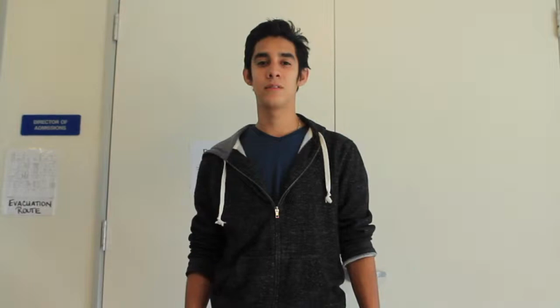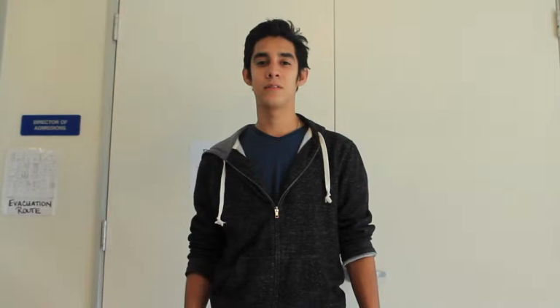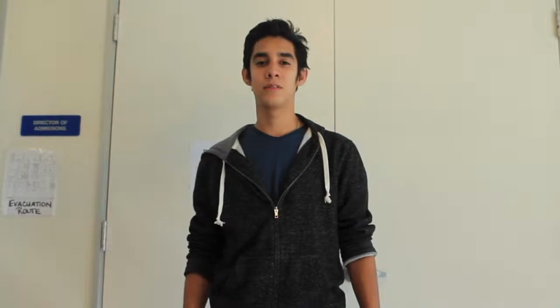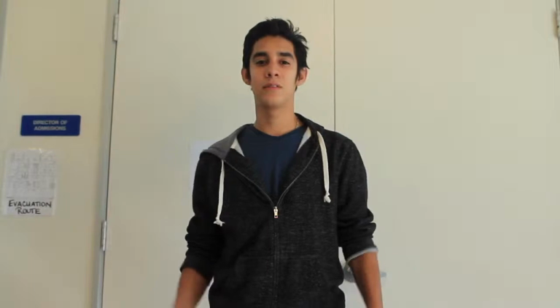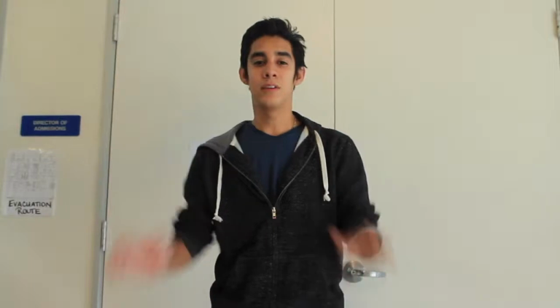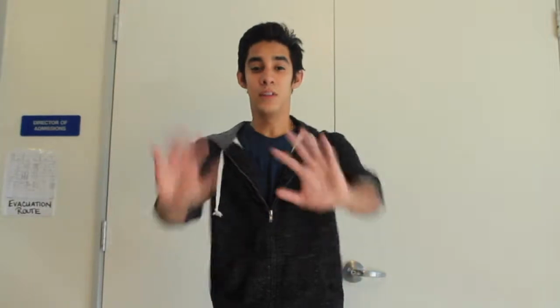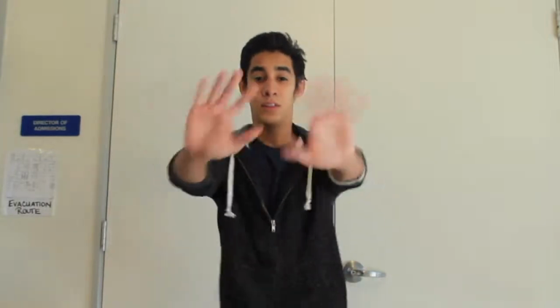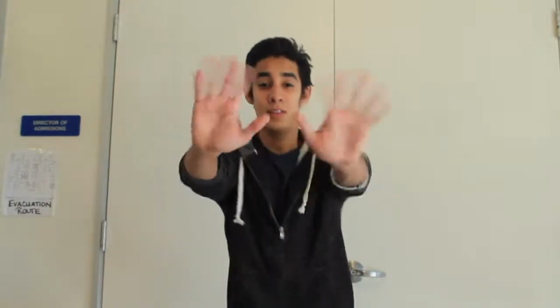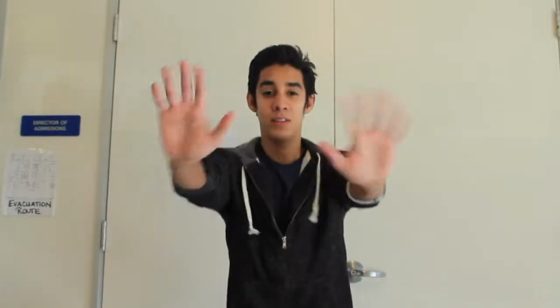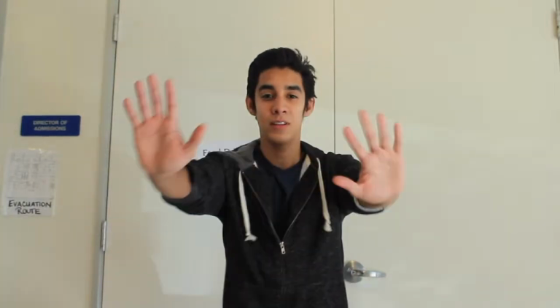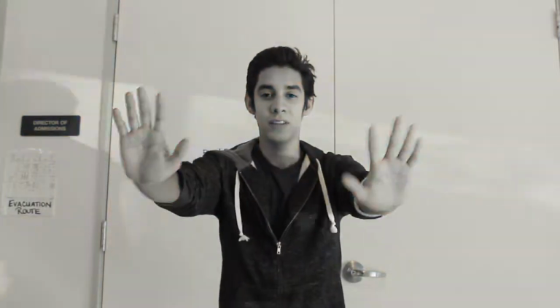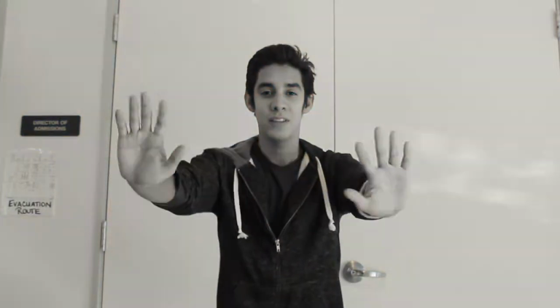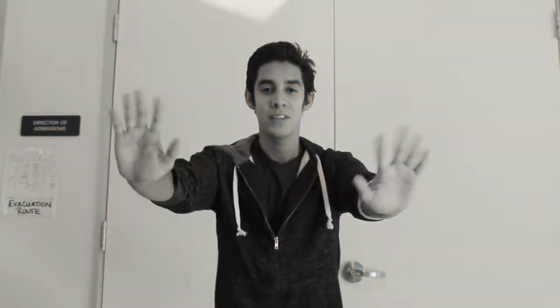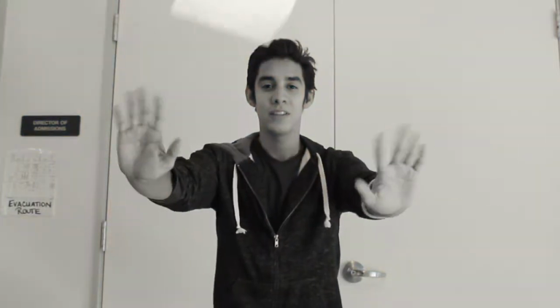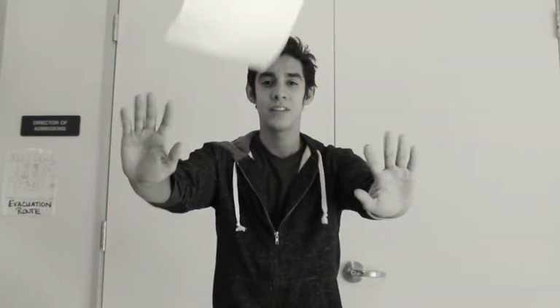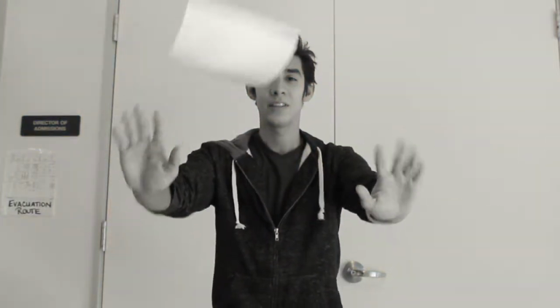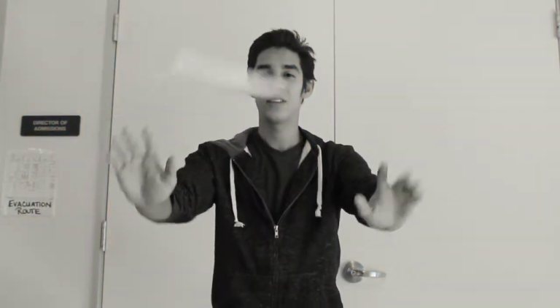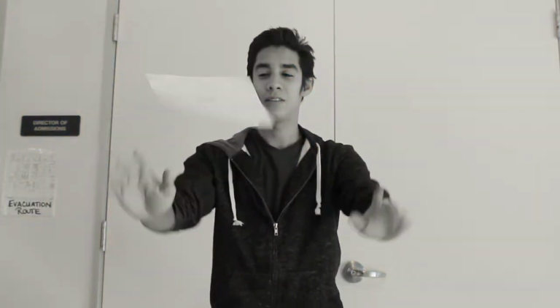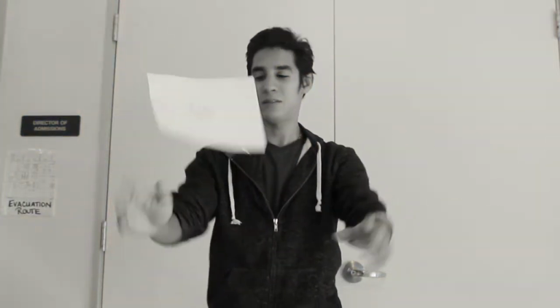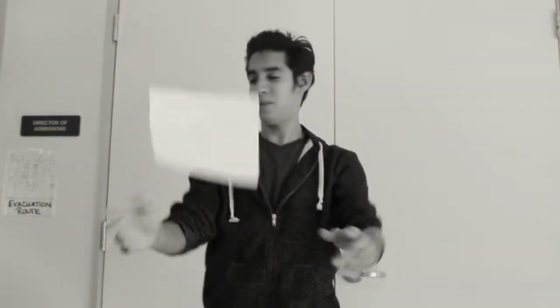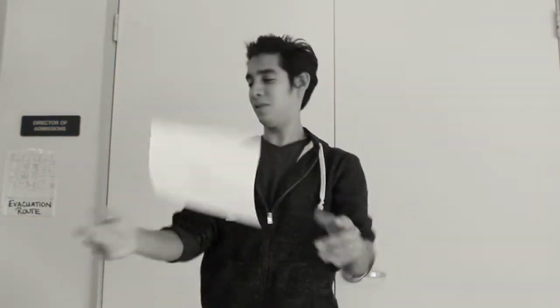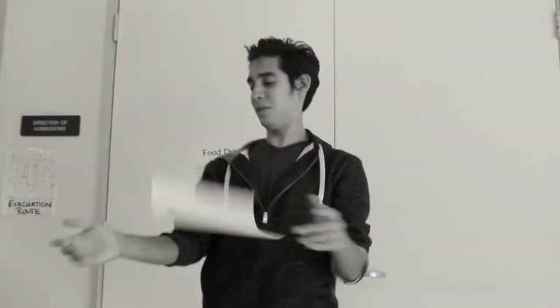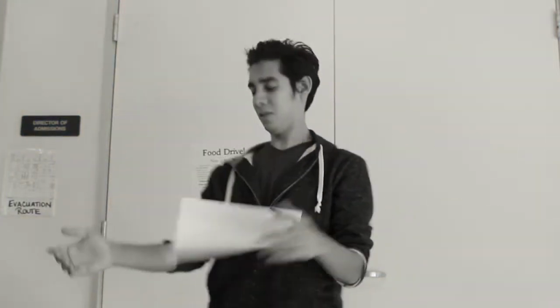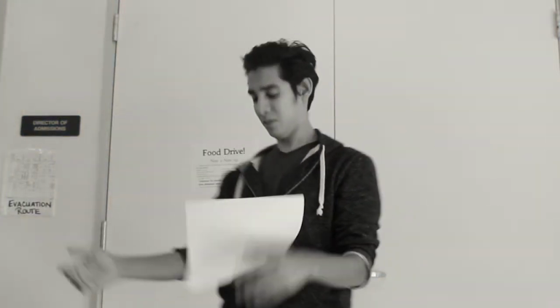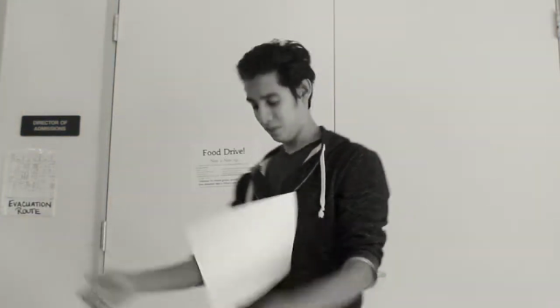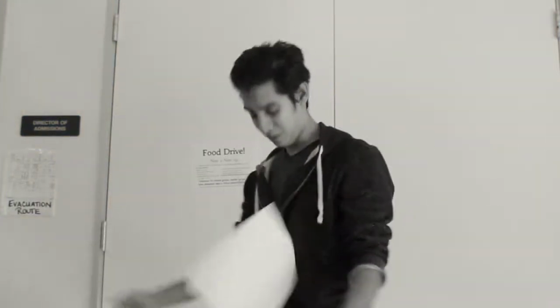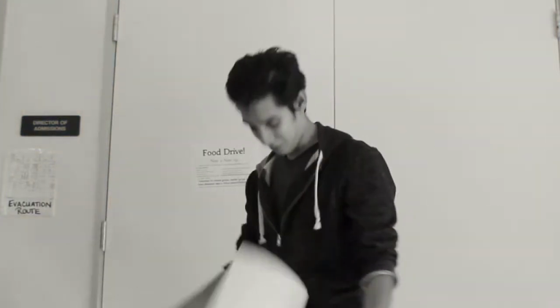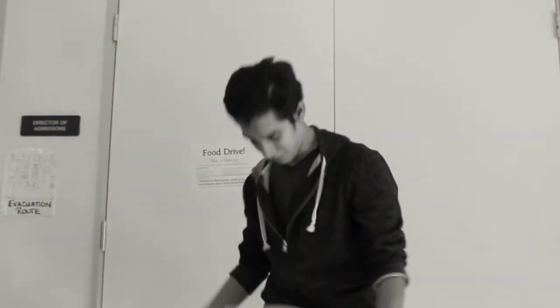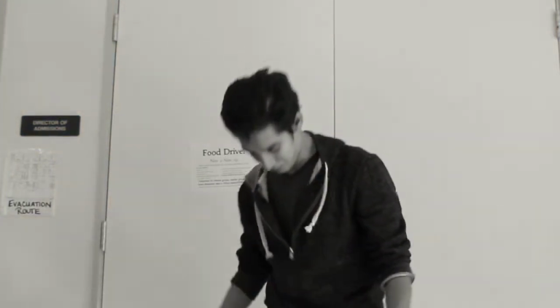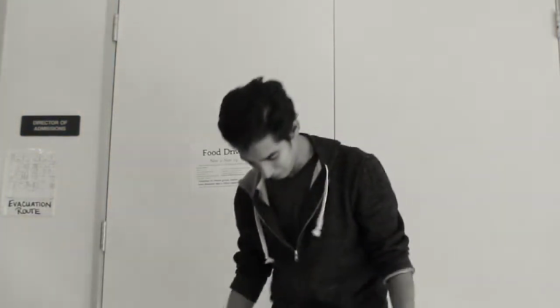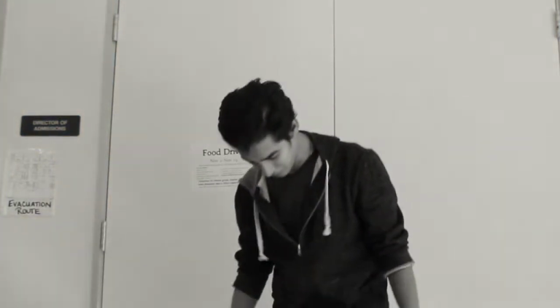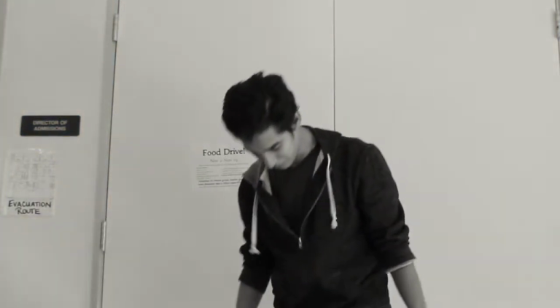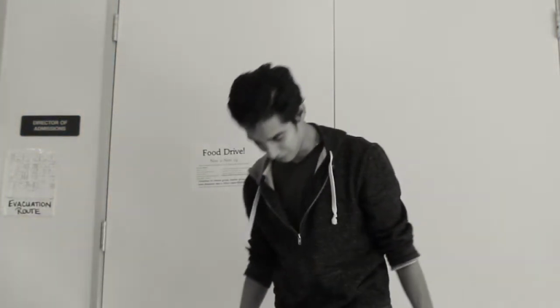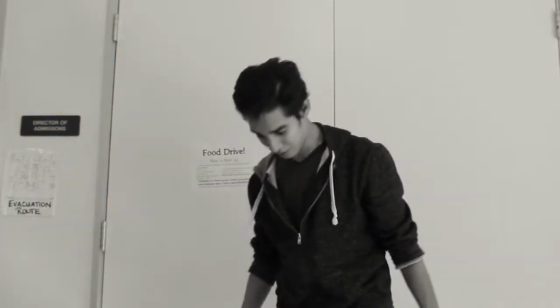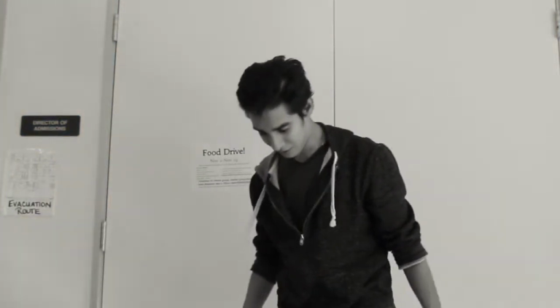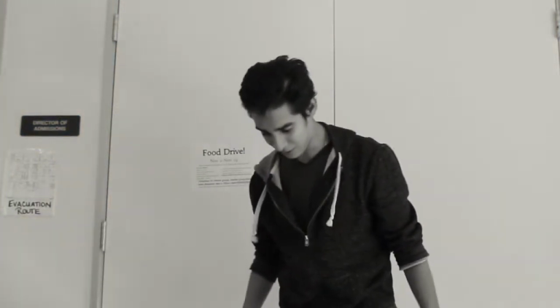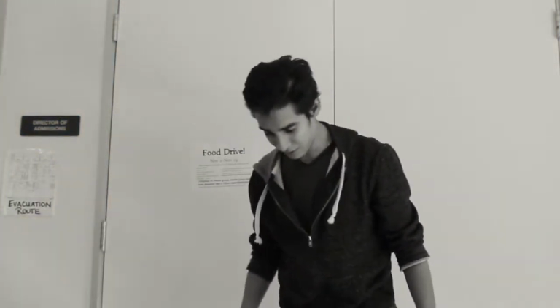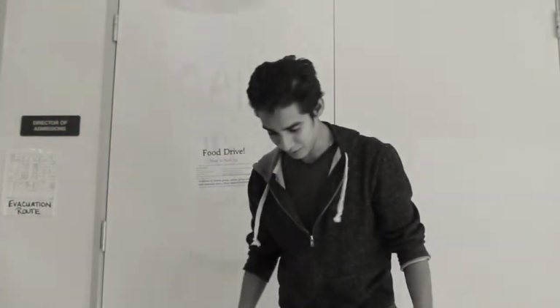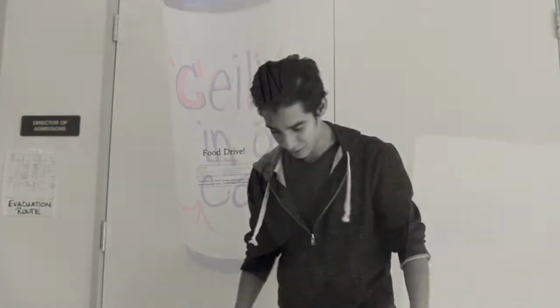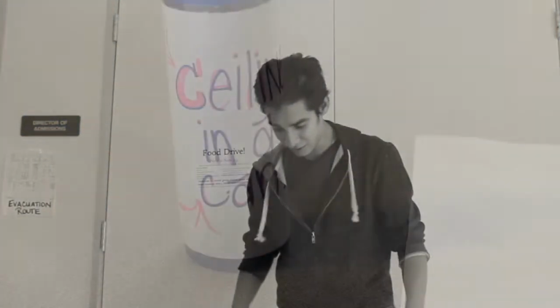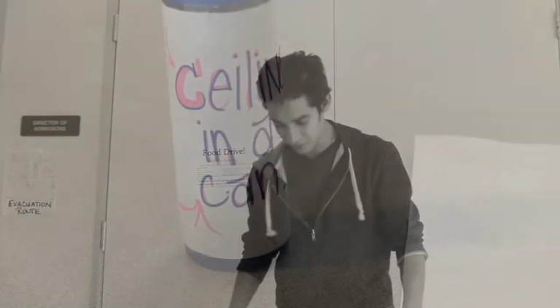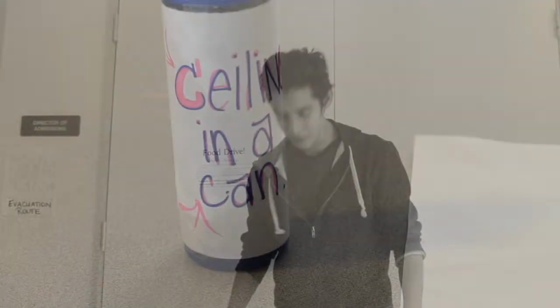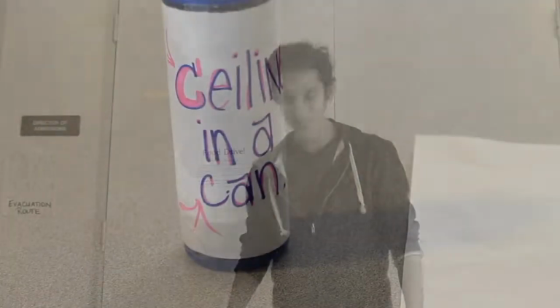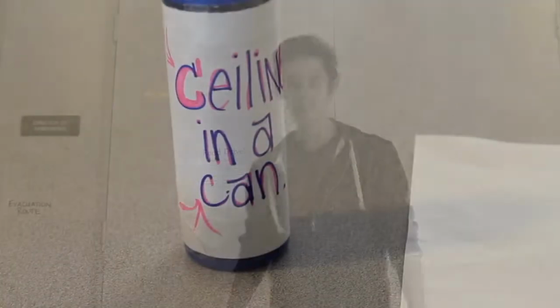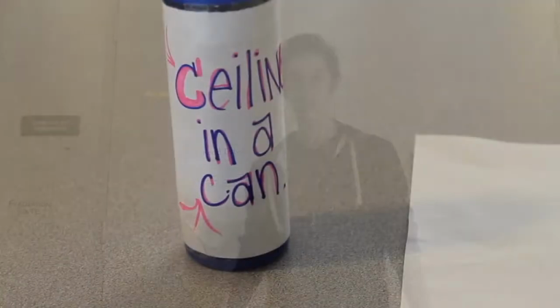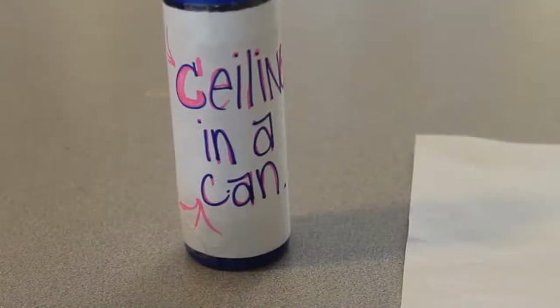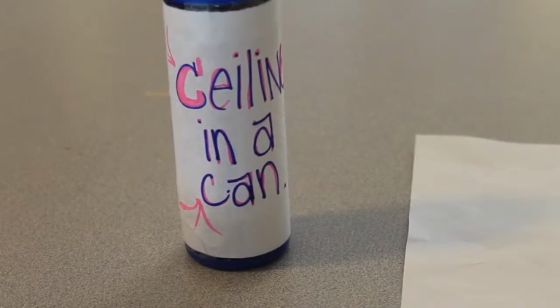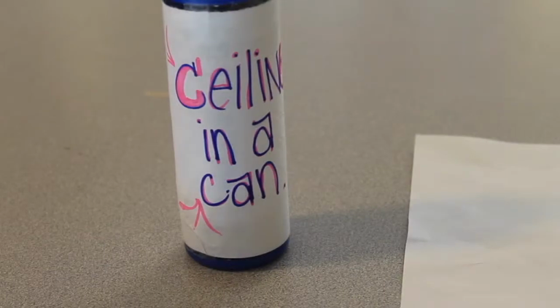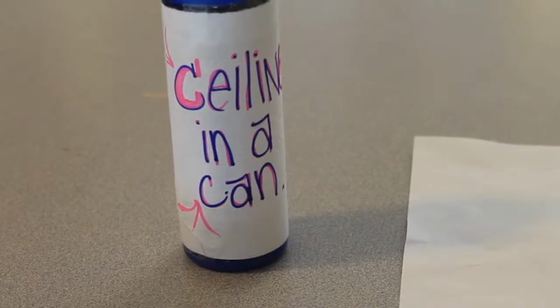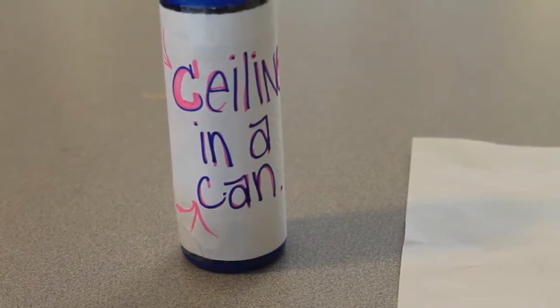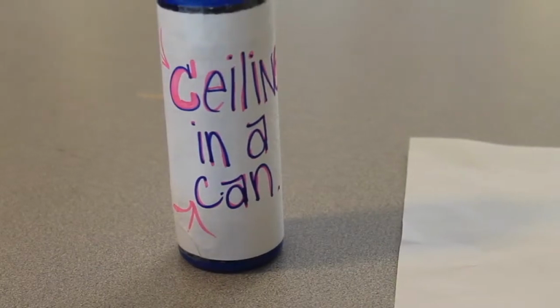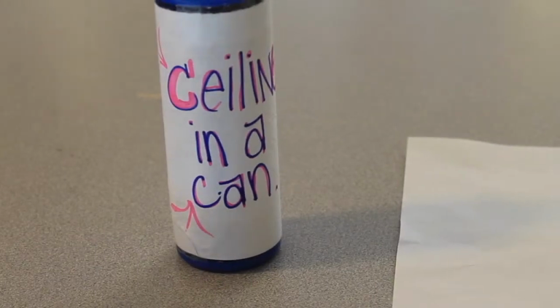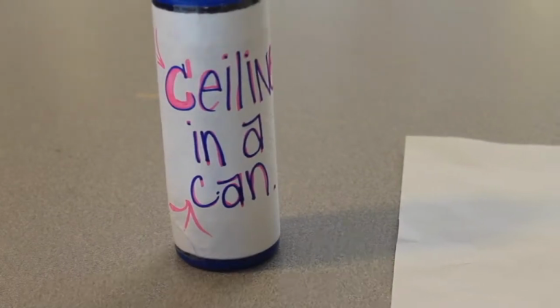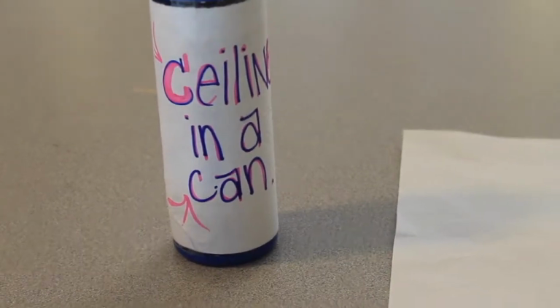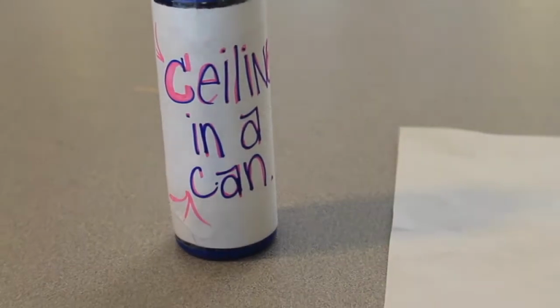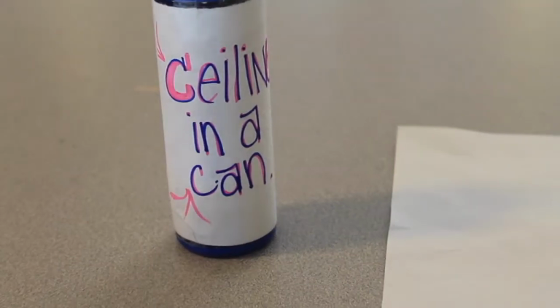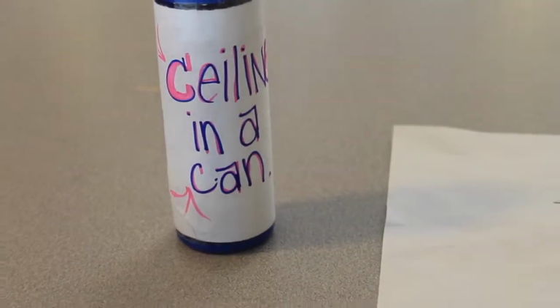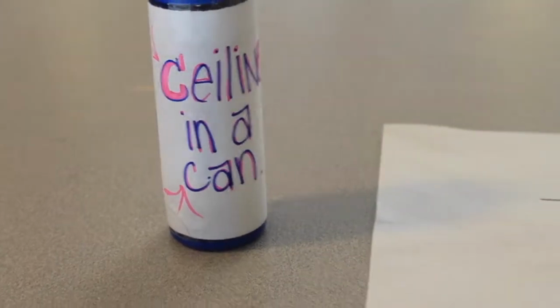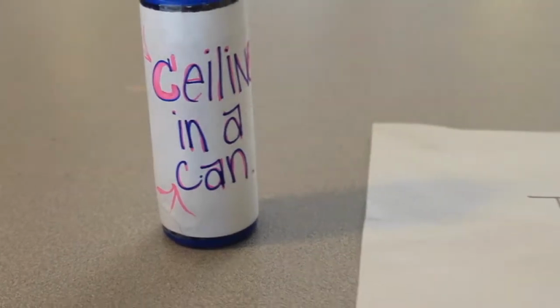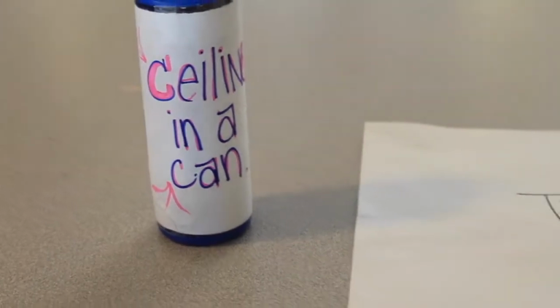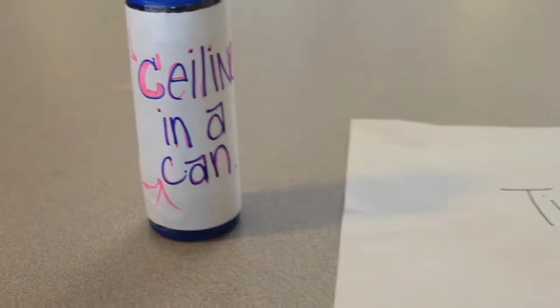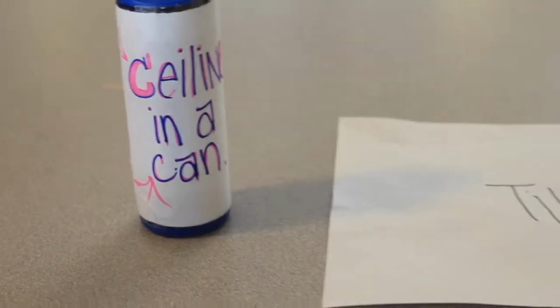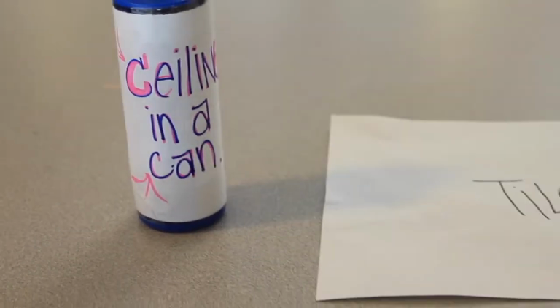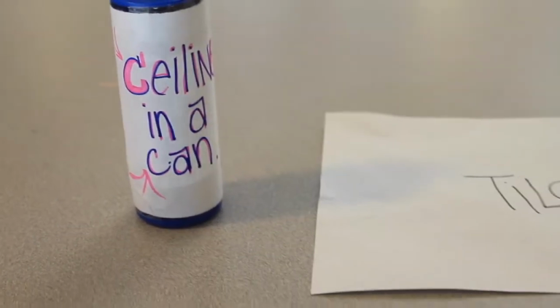Stop. Are you tired of having ceilings fall on your head? Now, with Ceiling in a Can, your ceilings will be stronger than ever.